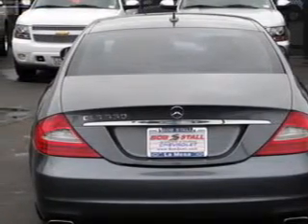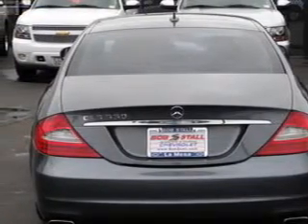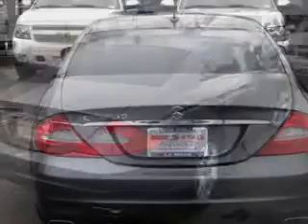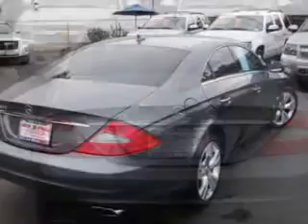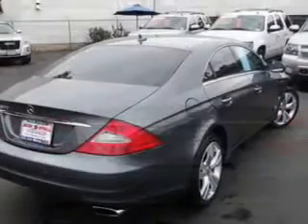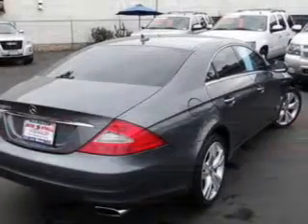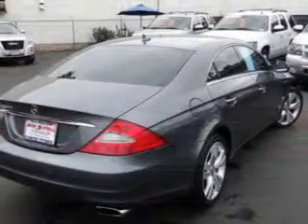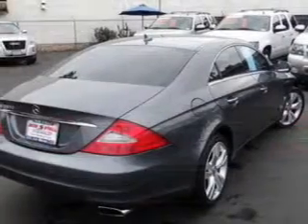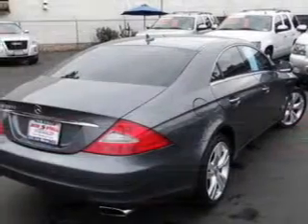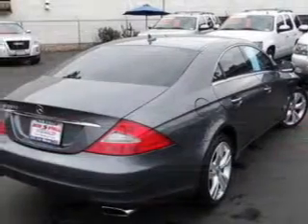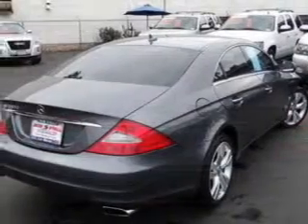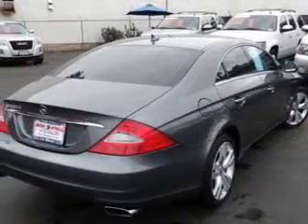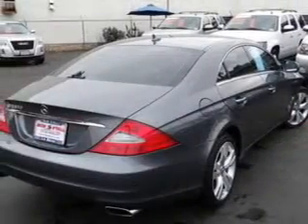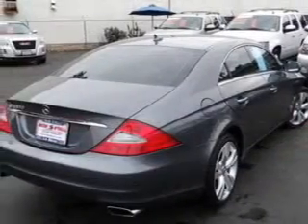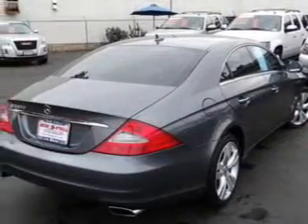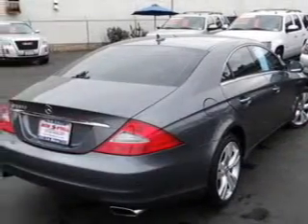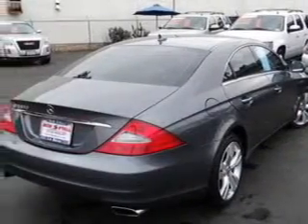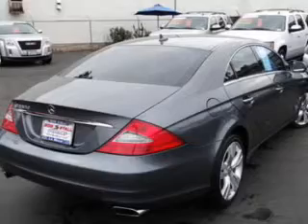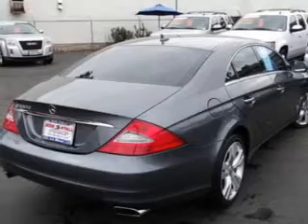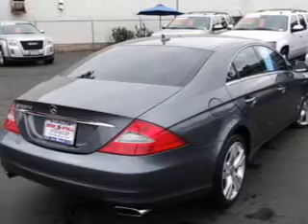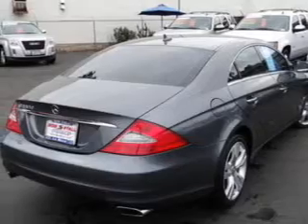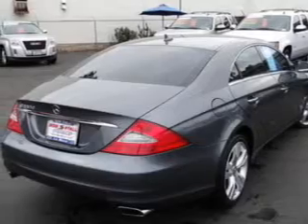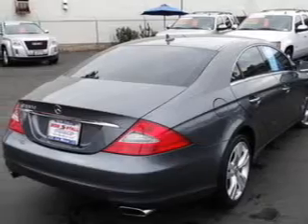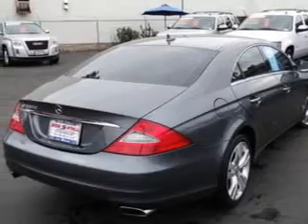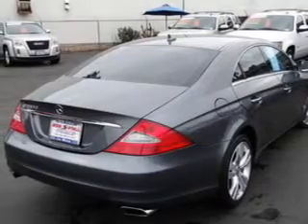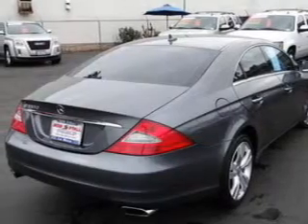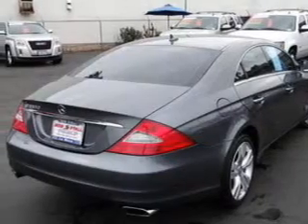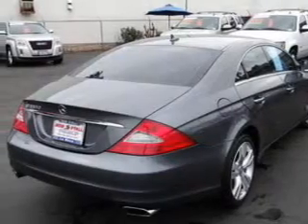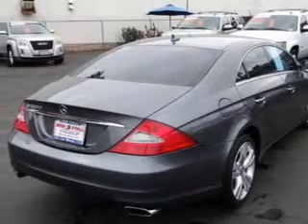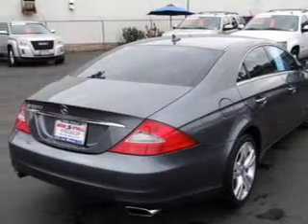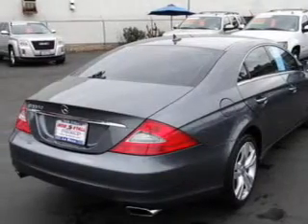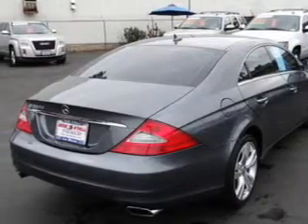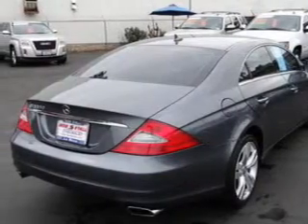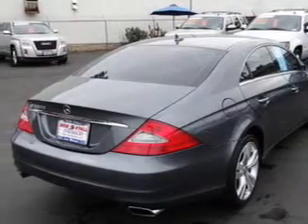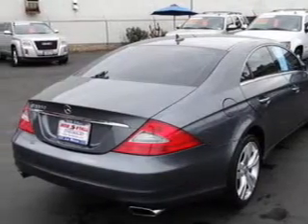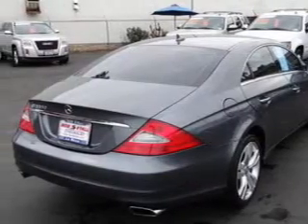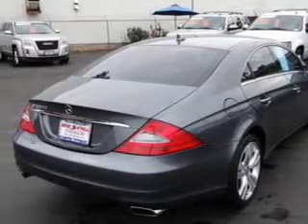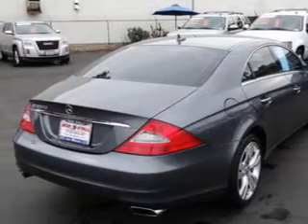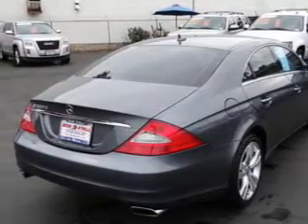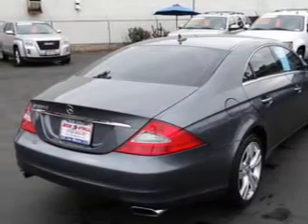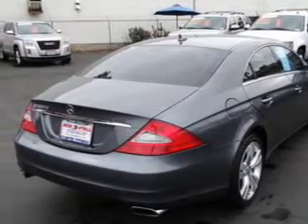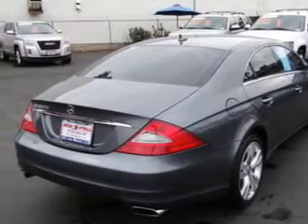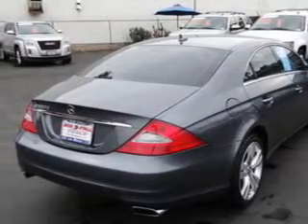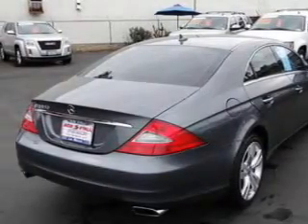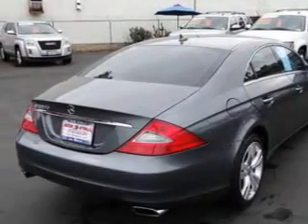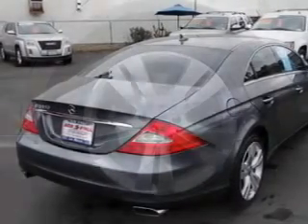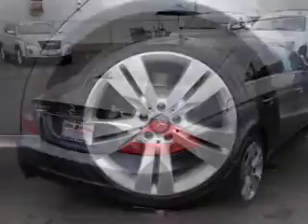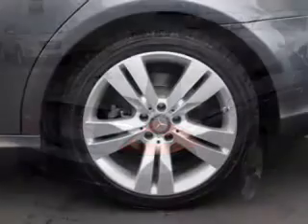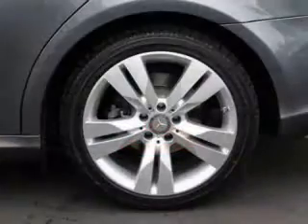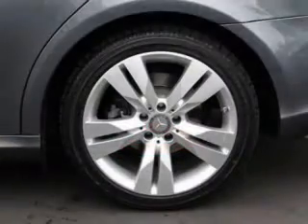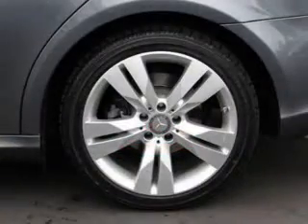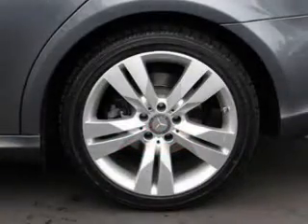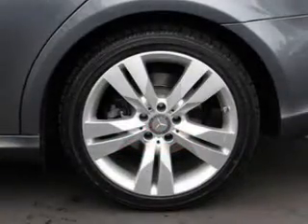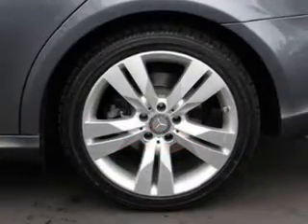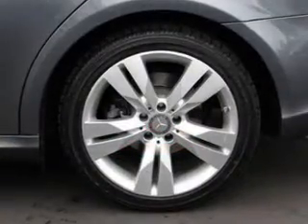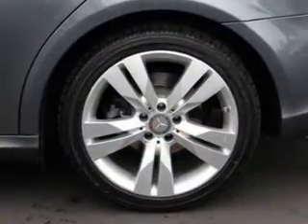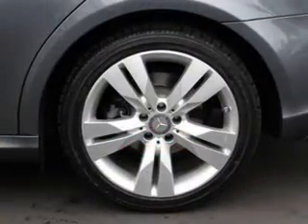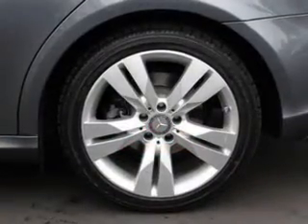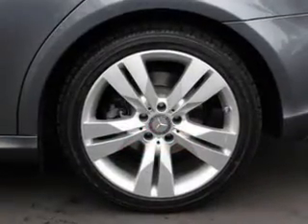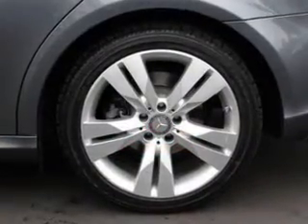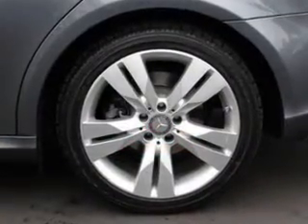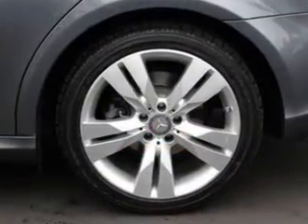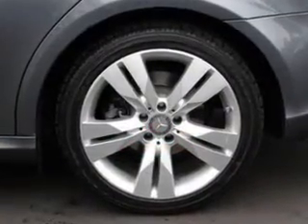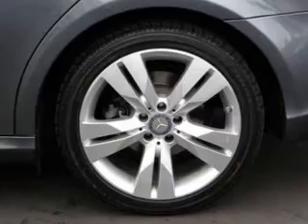Anti-lock brakes help you bring your vehicle to a safe stop. There's nothing like a sunroof on a nice day. Memory settings are just one of the extras.